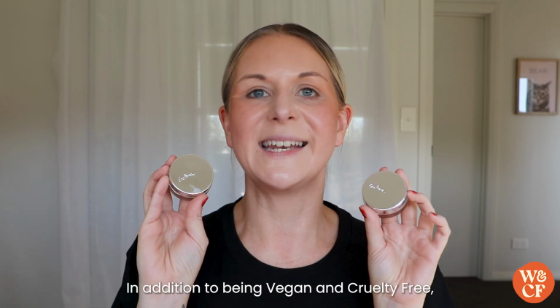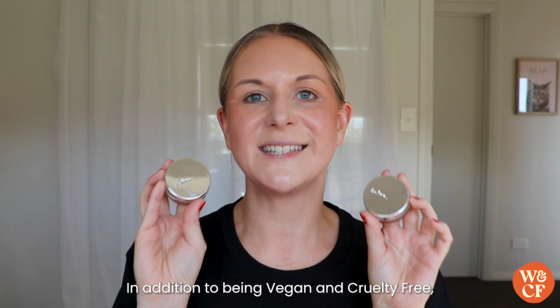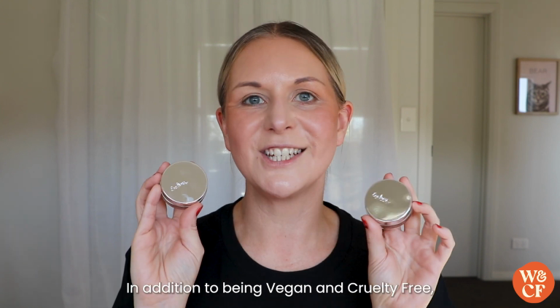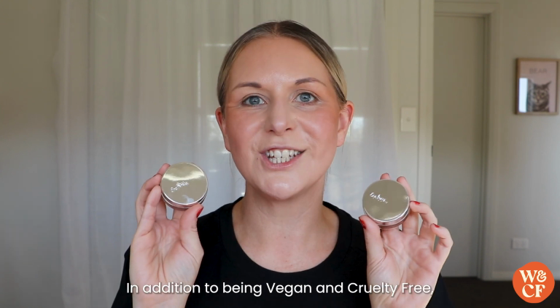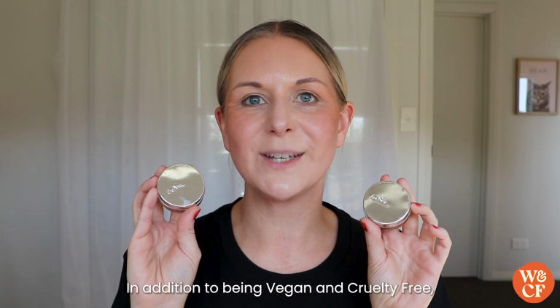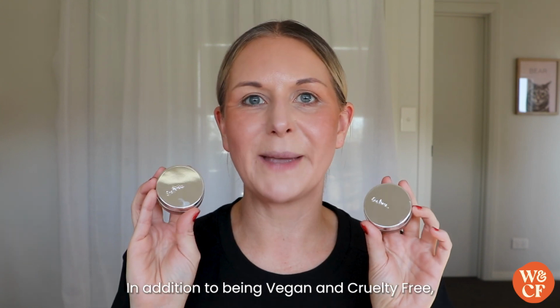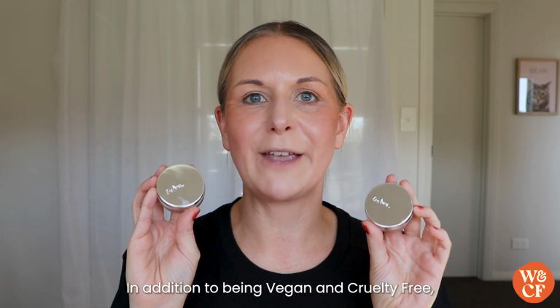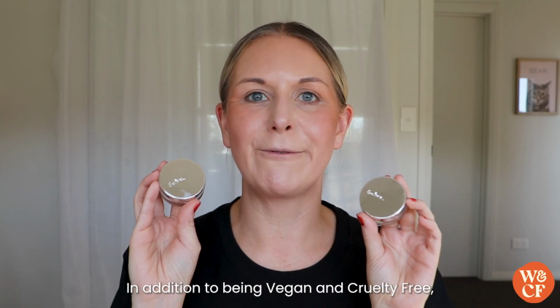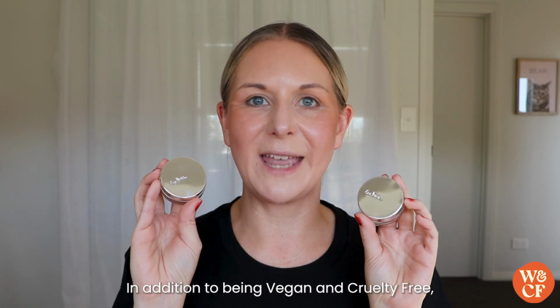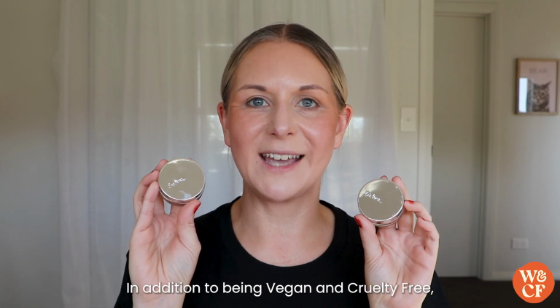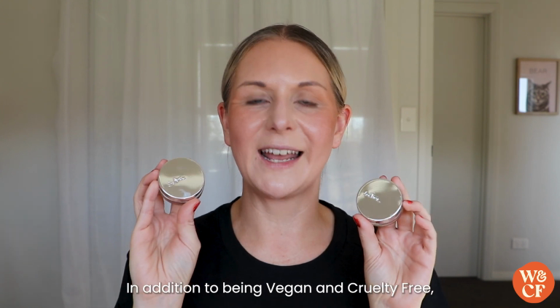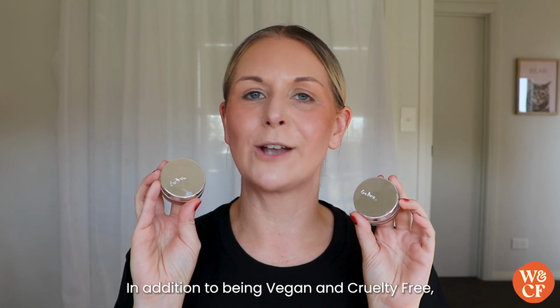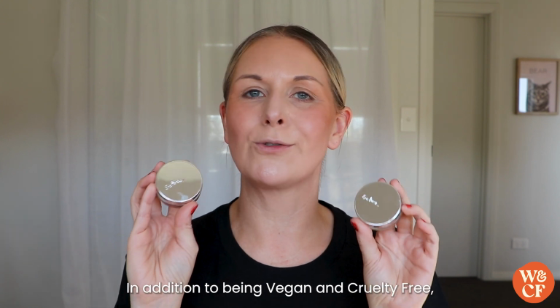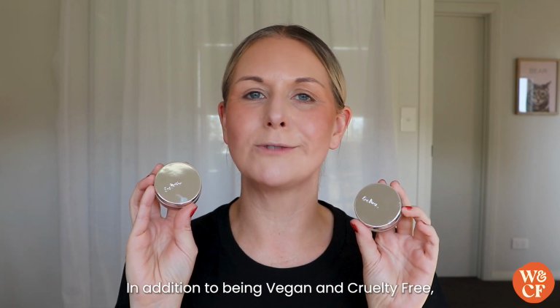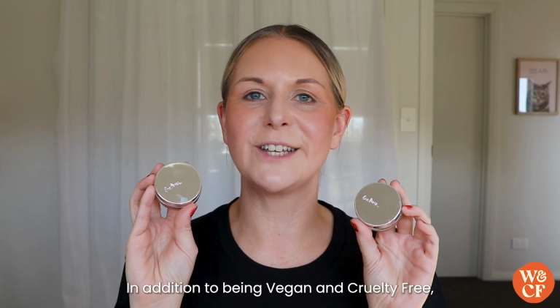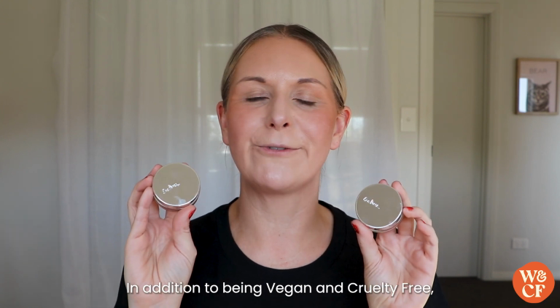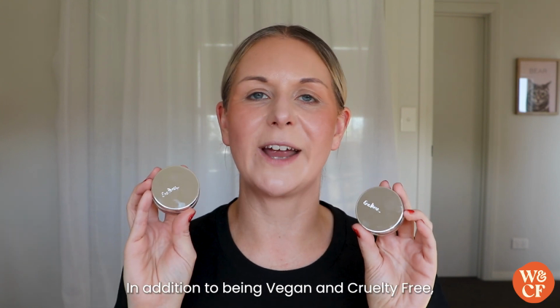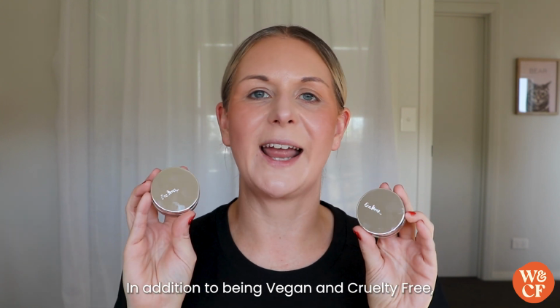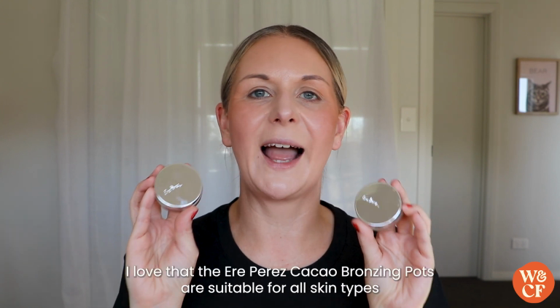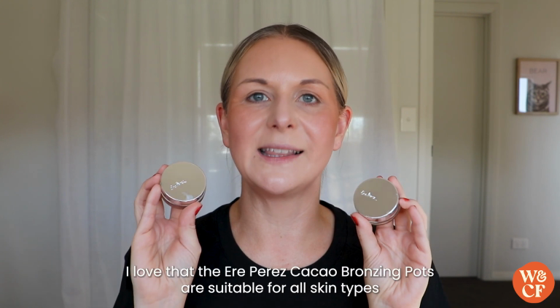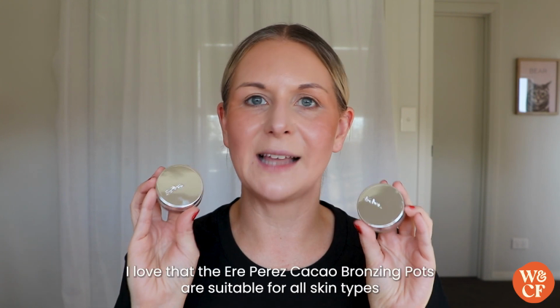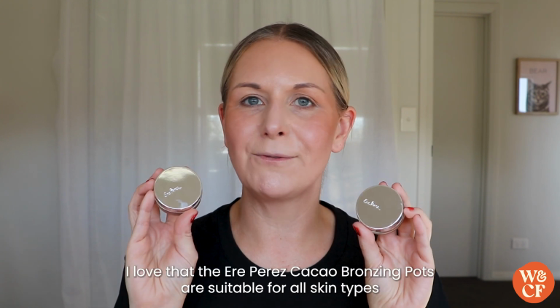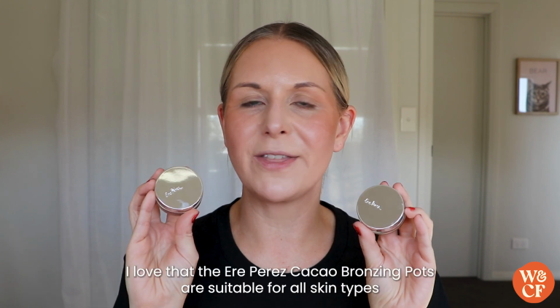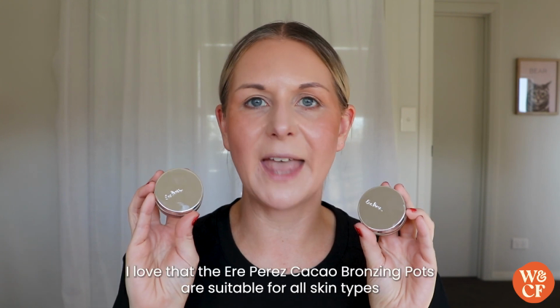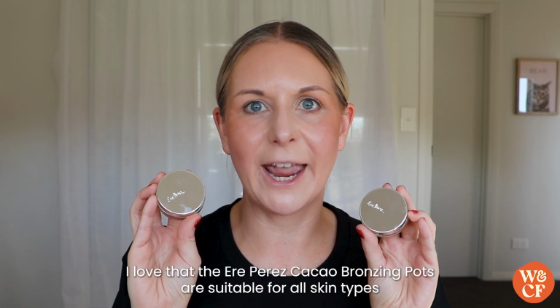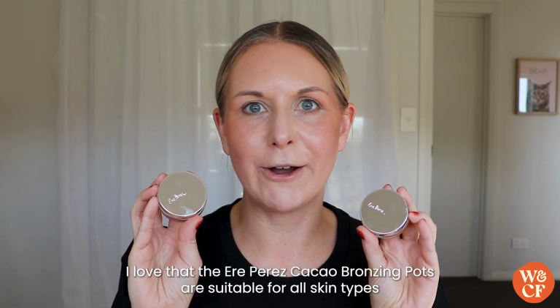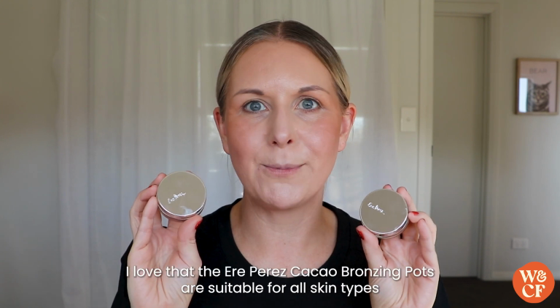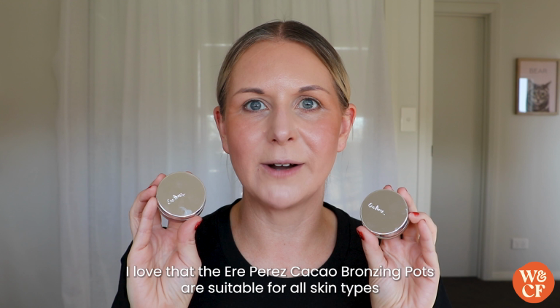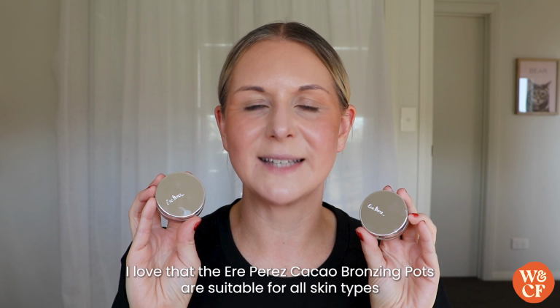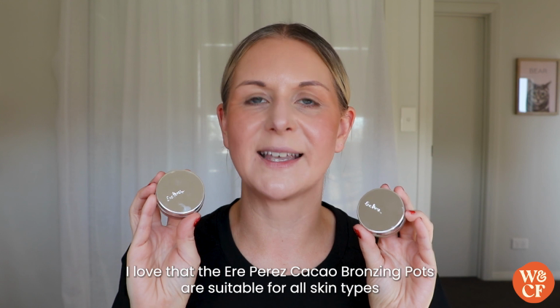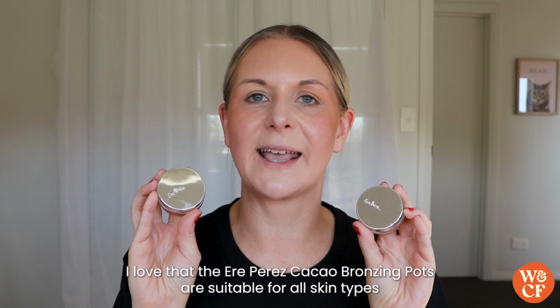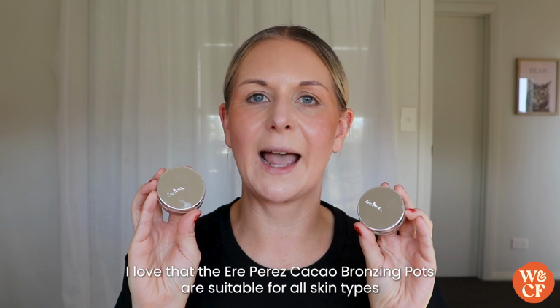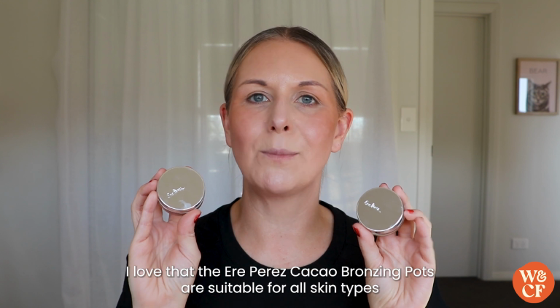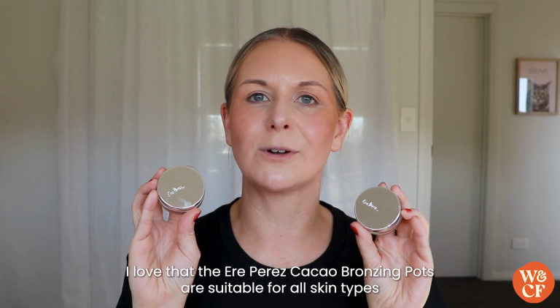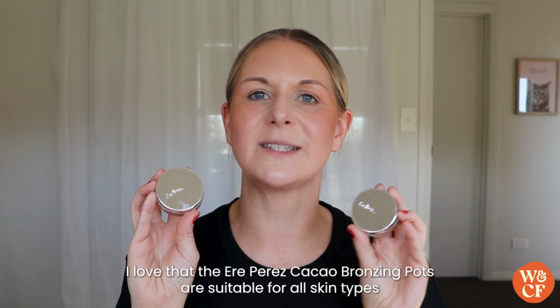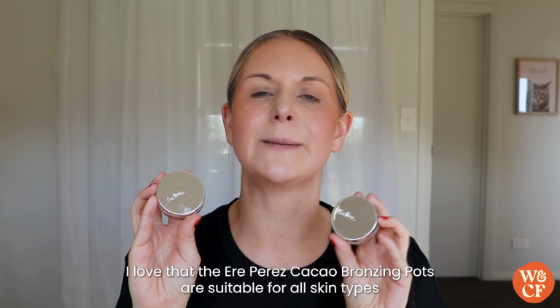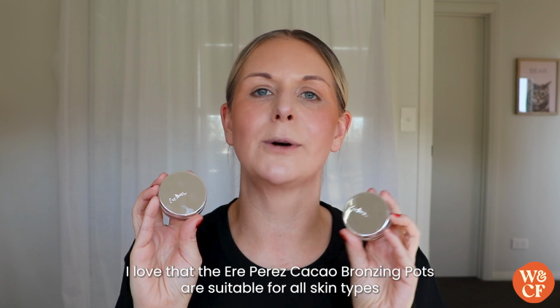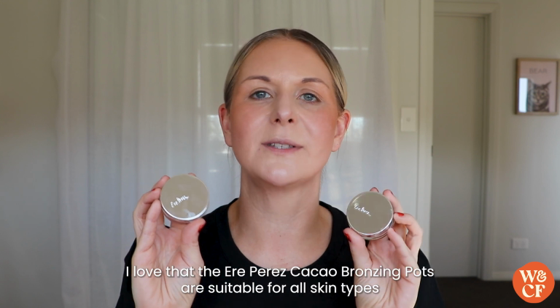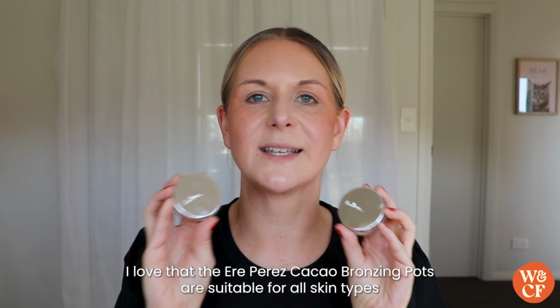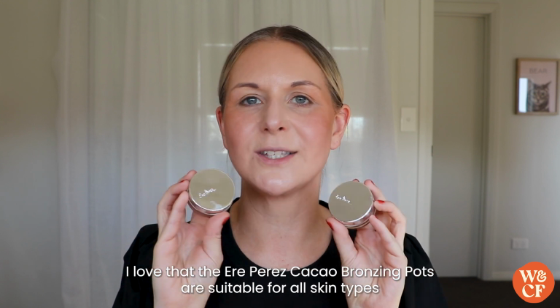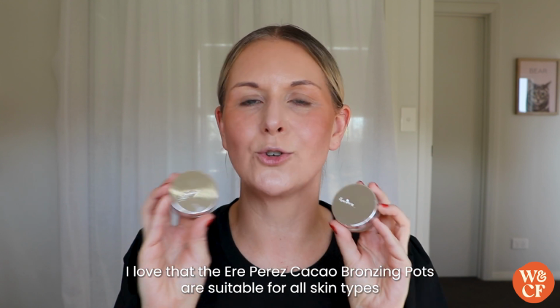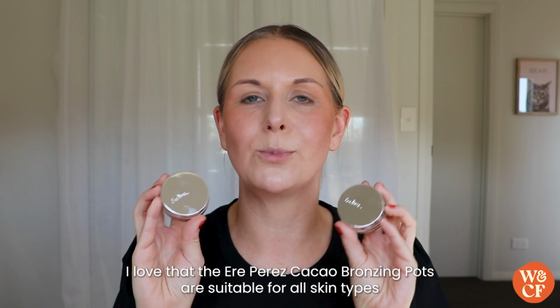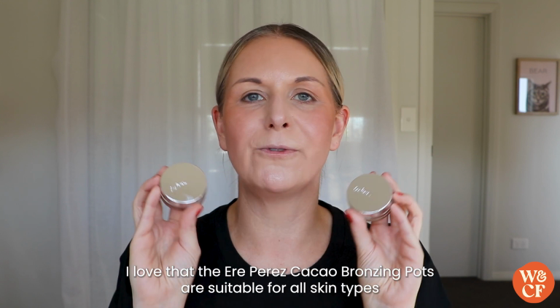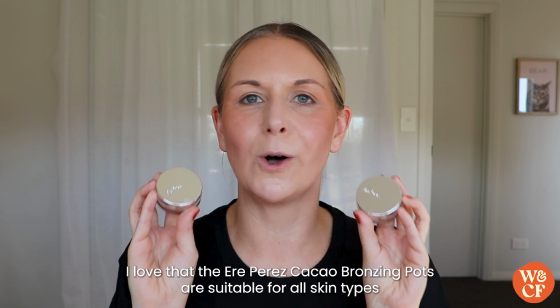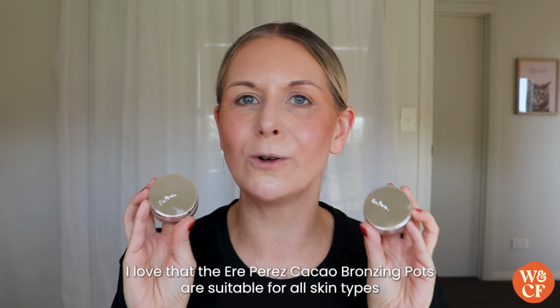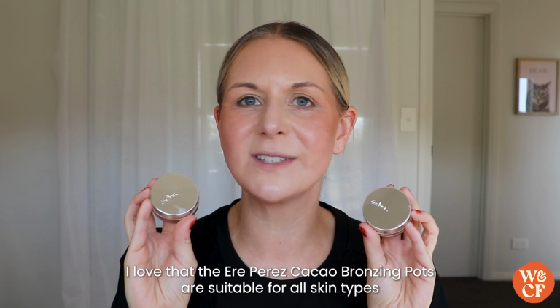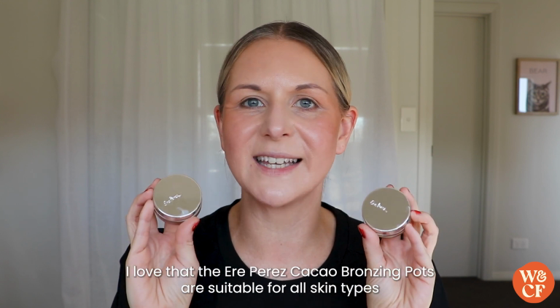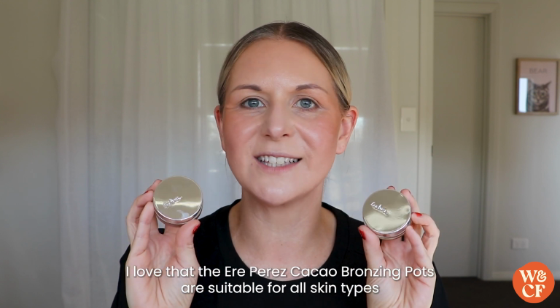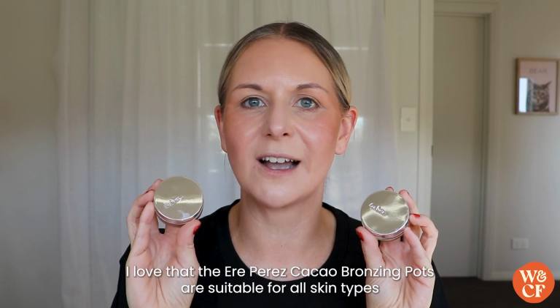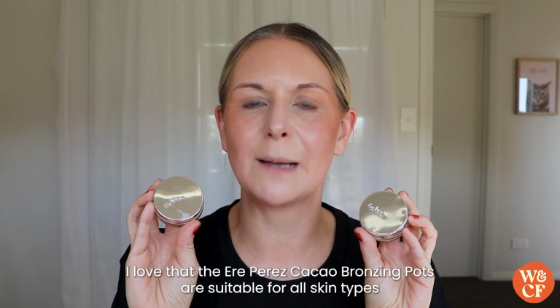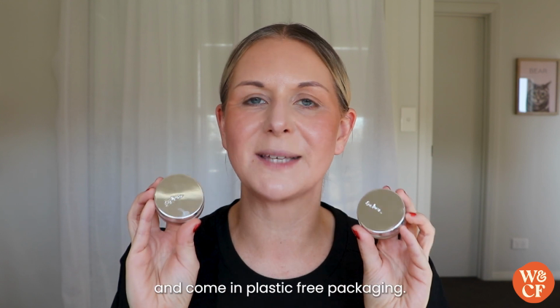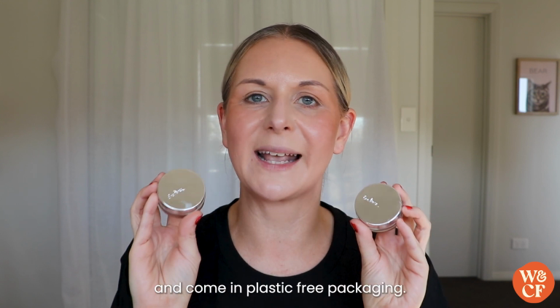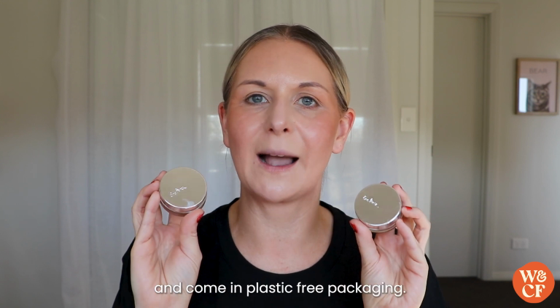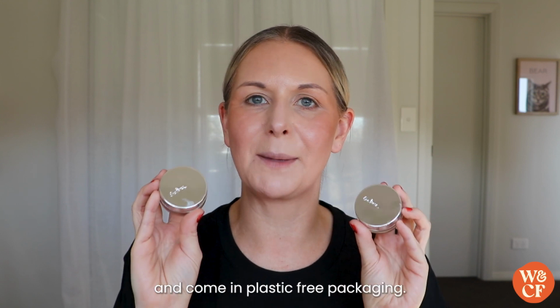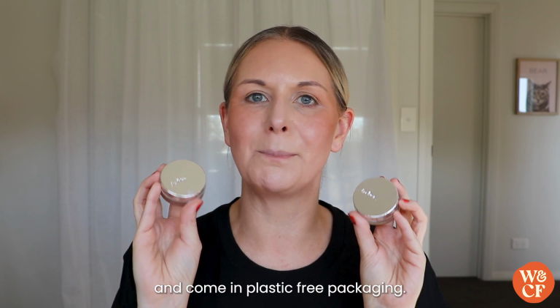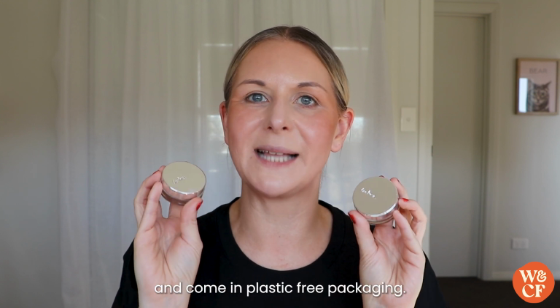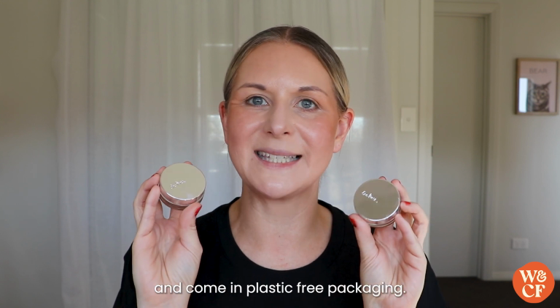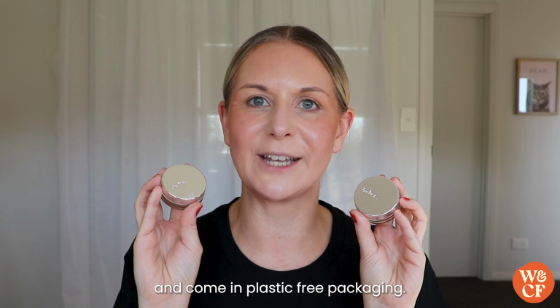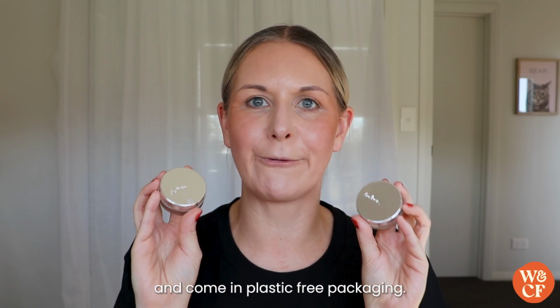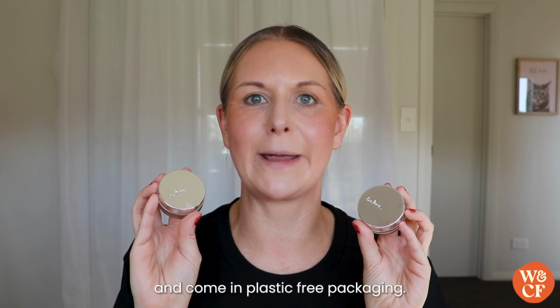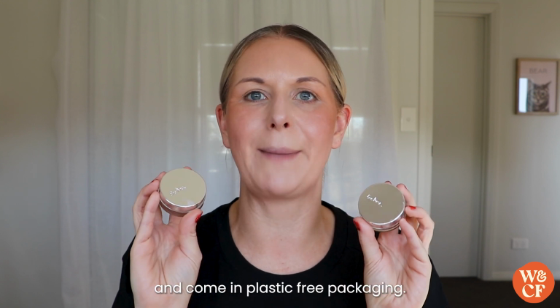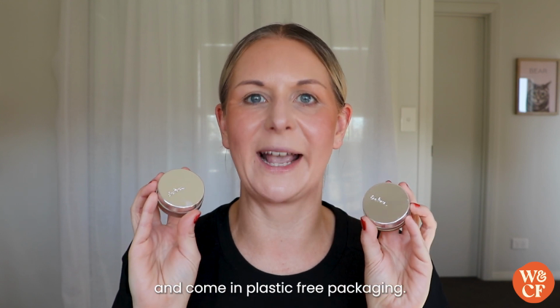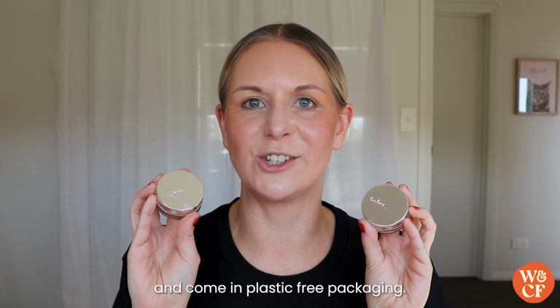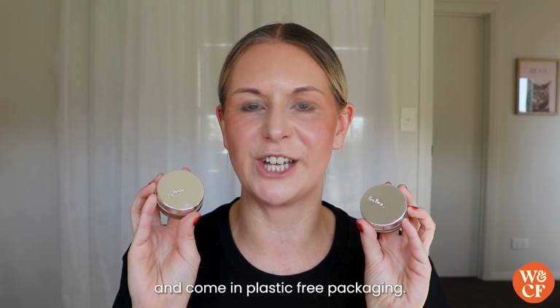In addition to being vegan and cruelty free, I love that the Aerie Perez Cacao Bronzing Pots are suitable for all skin types and come in plastic-free packaging.